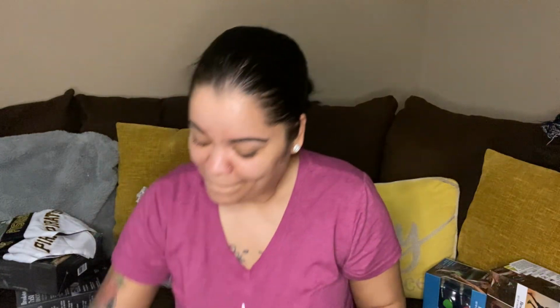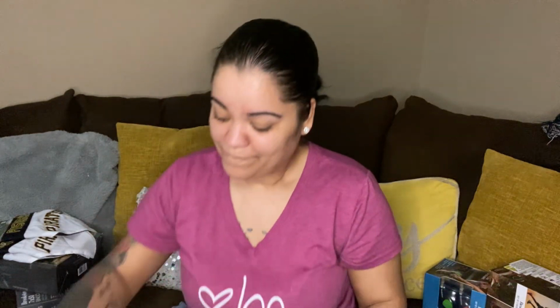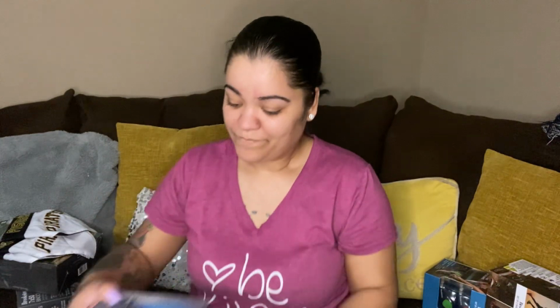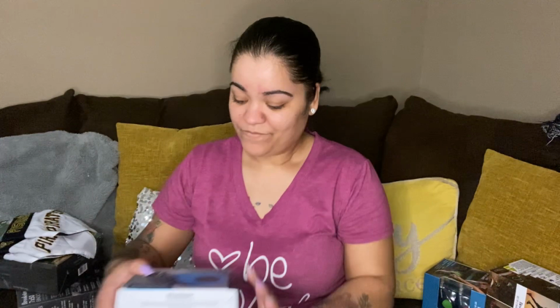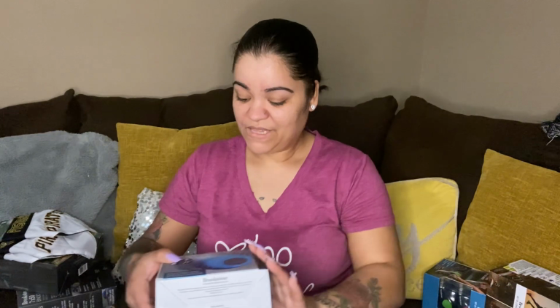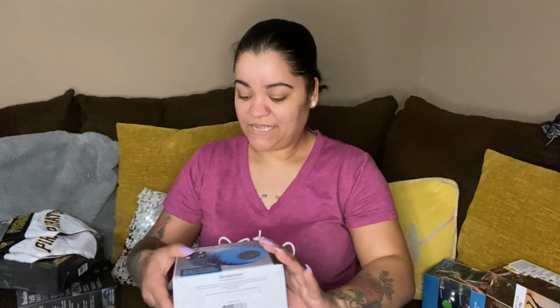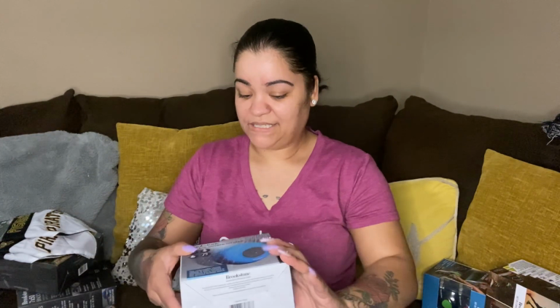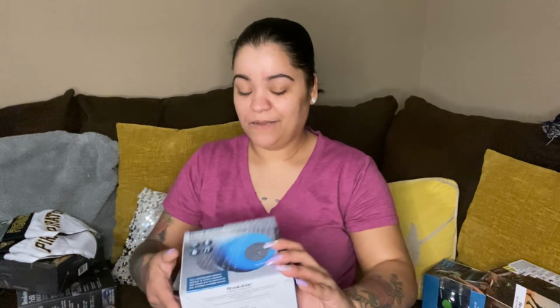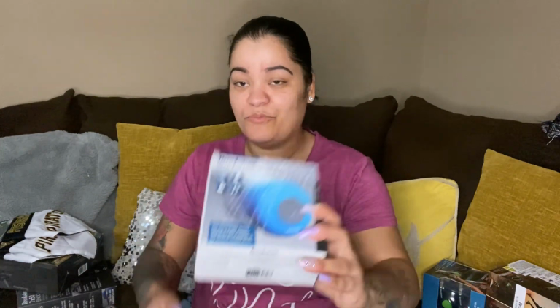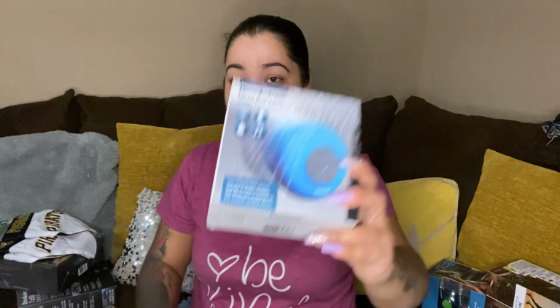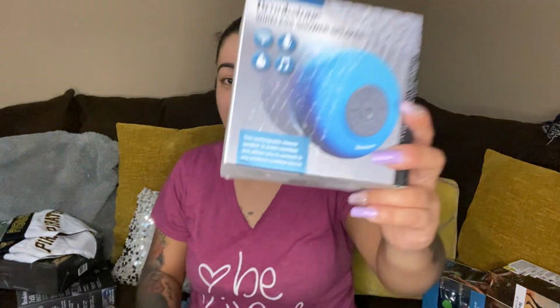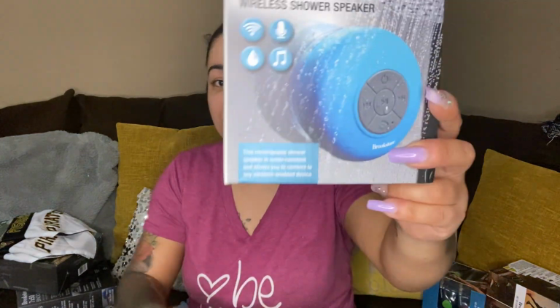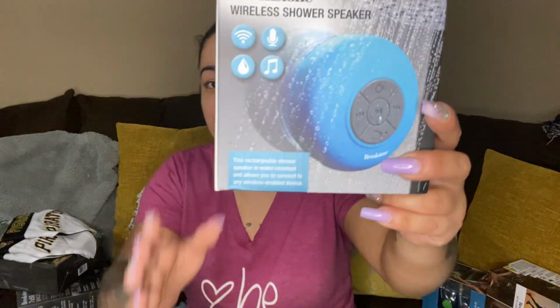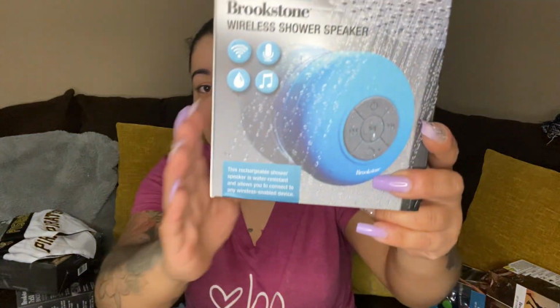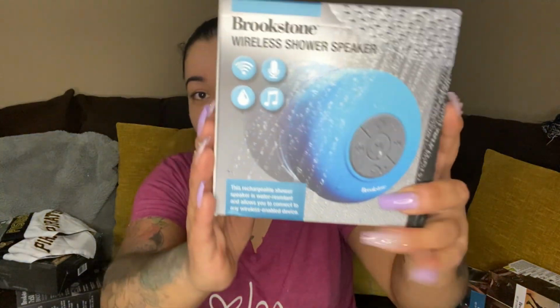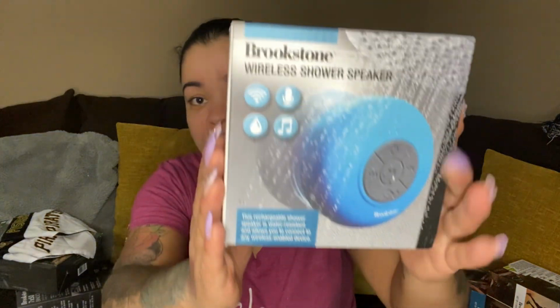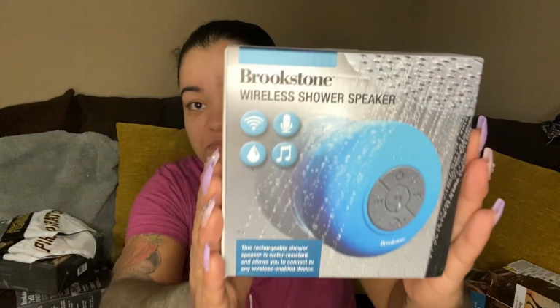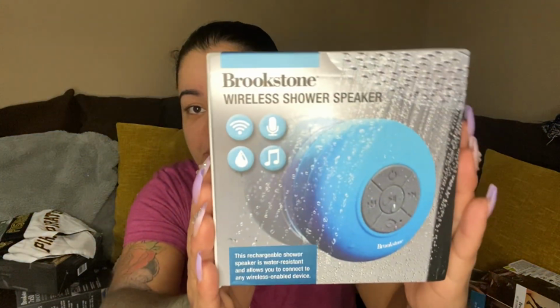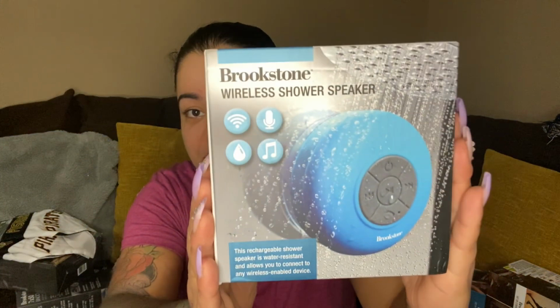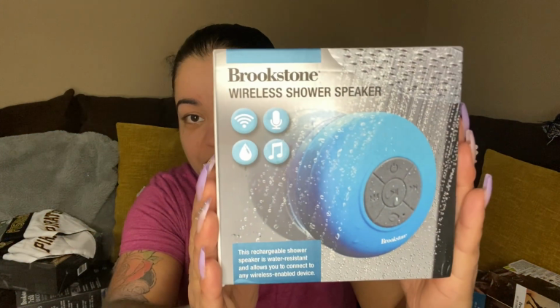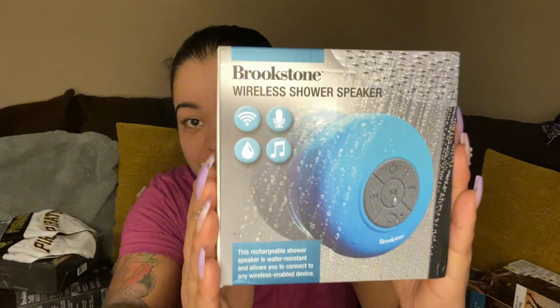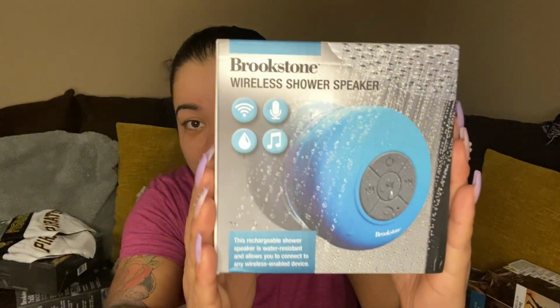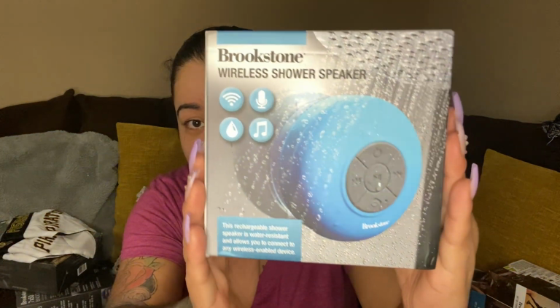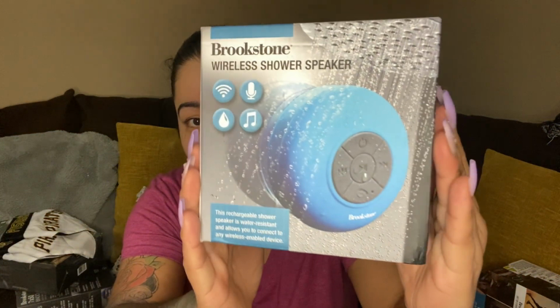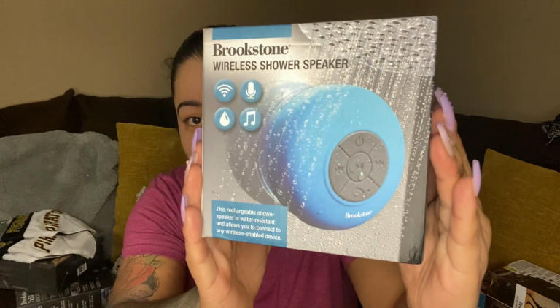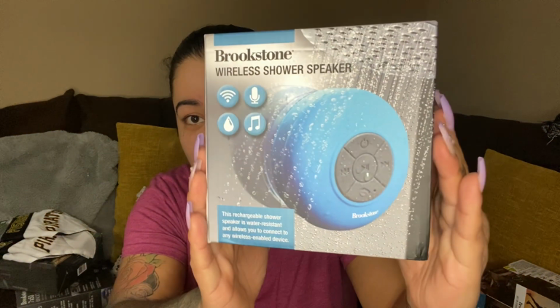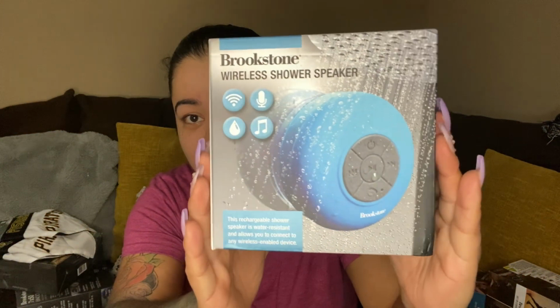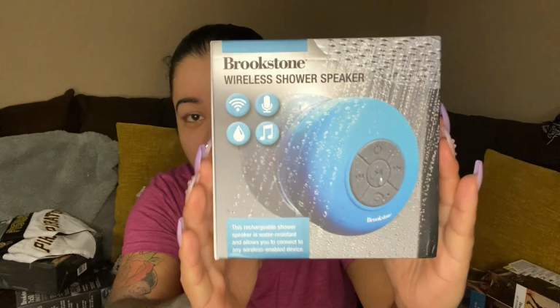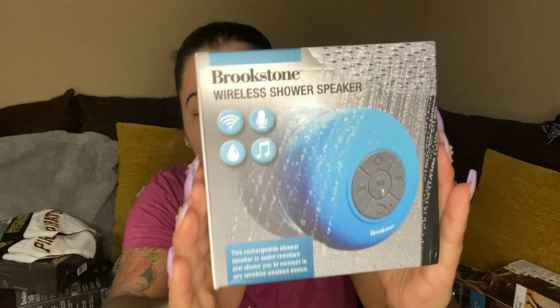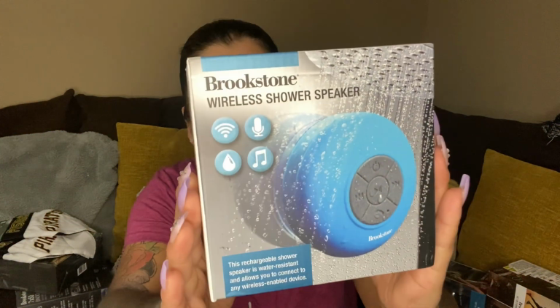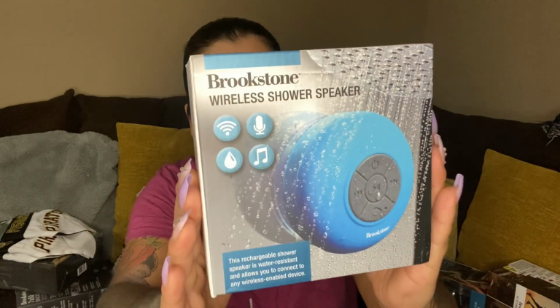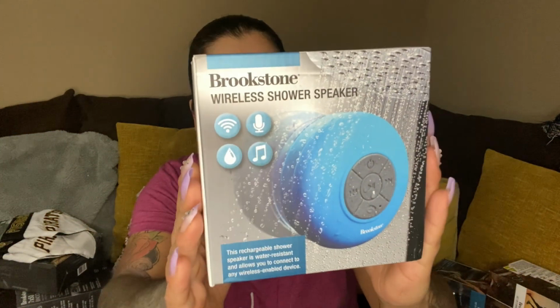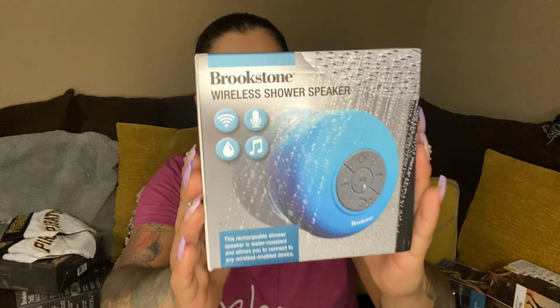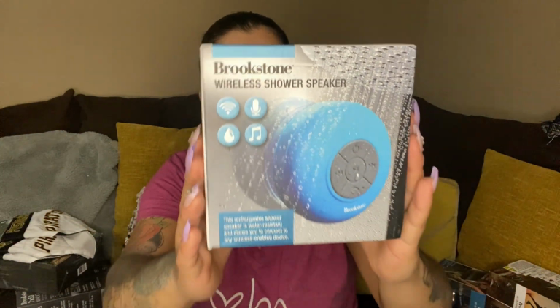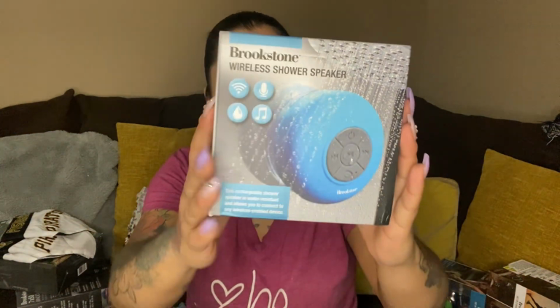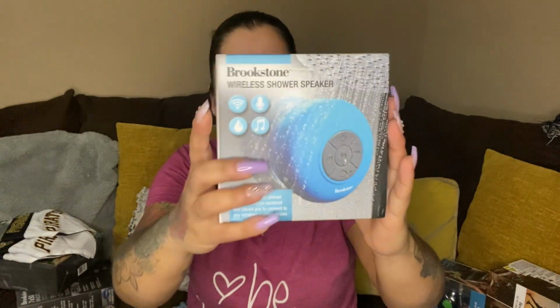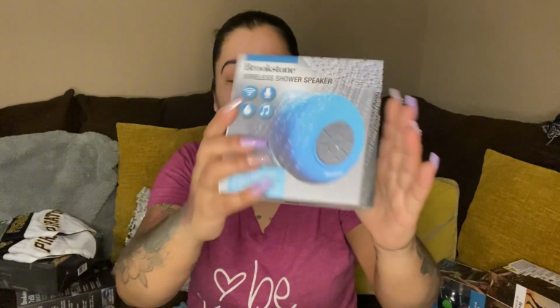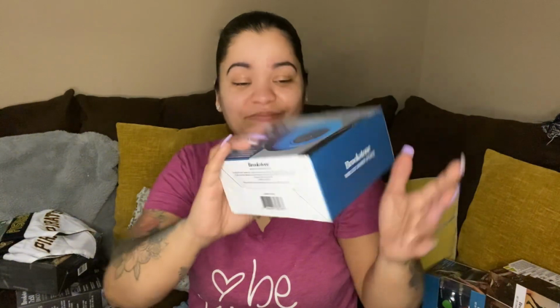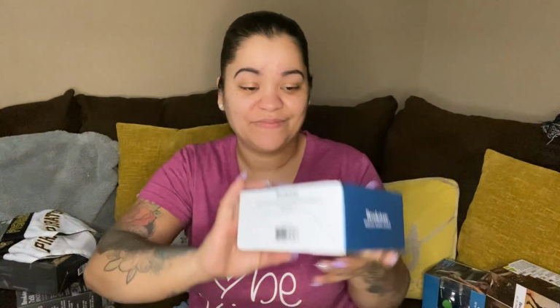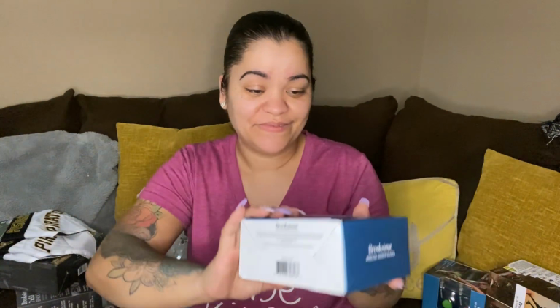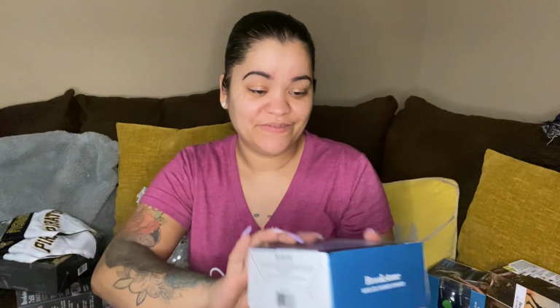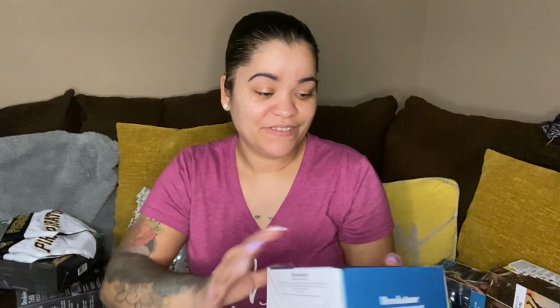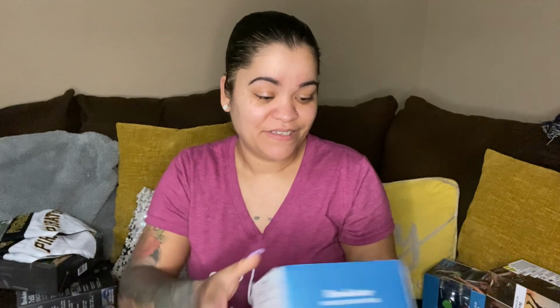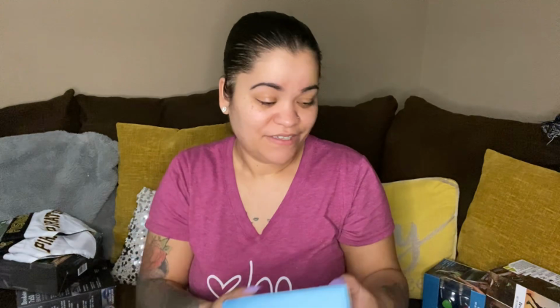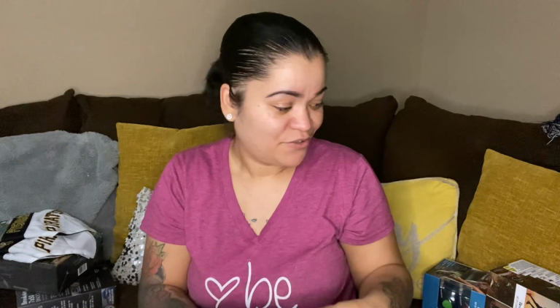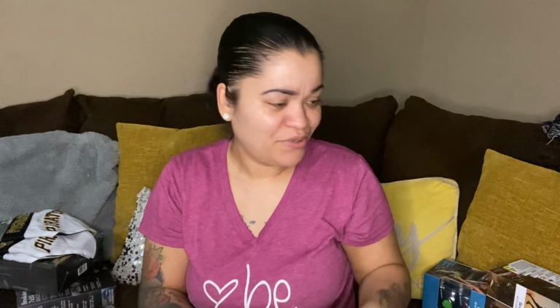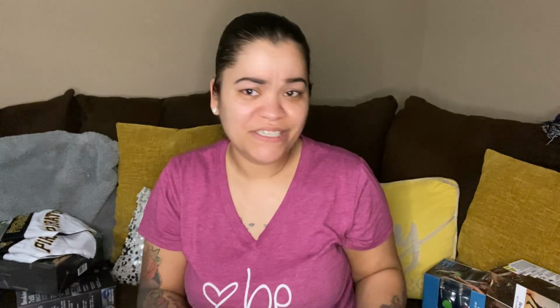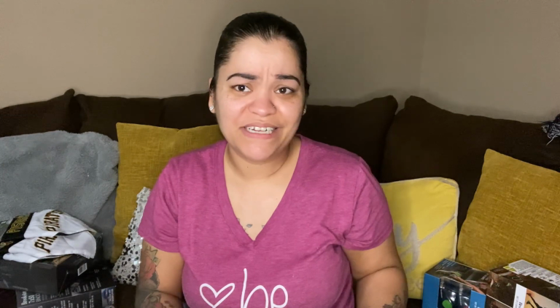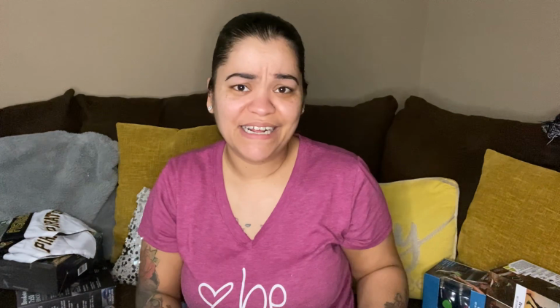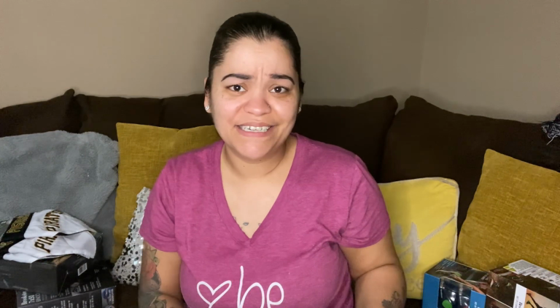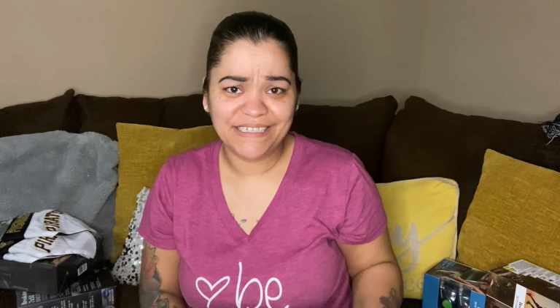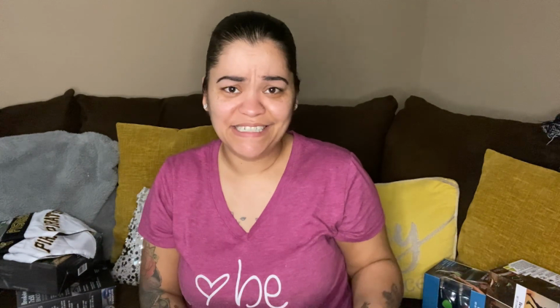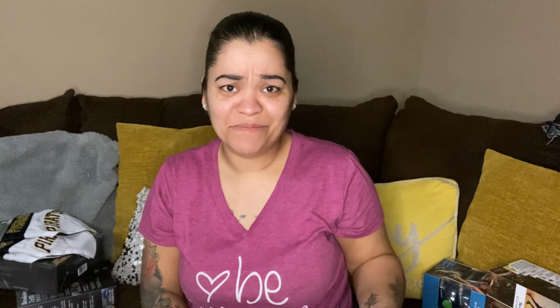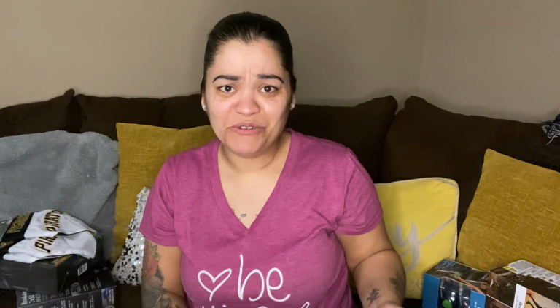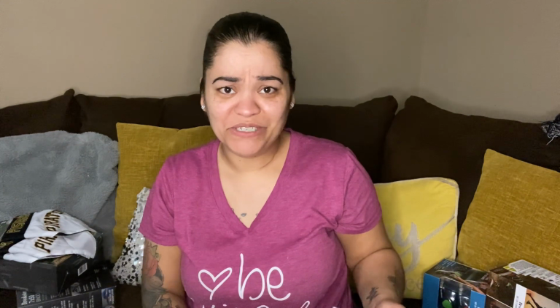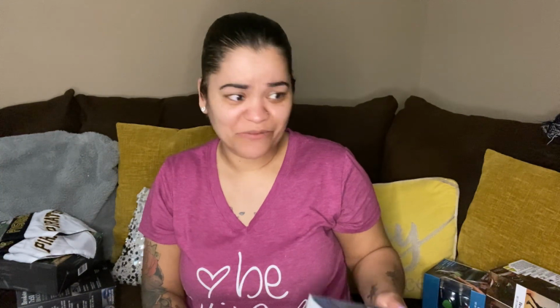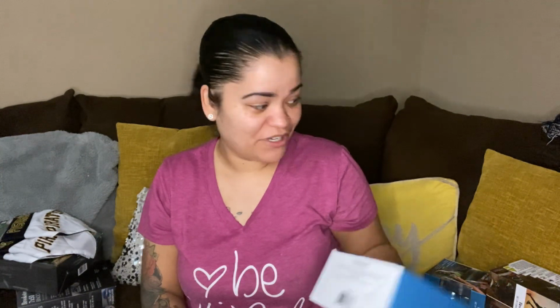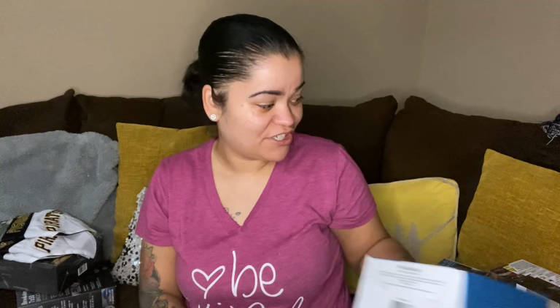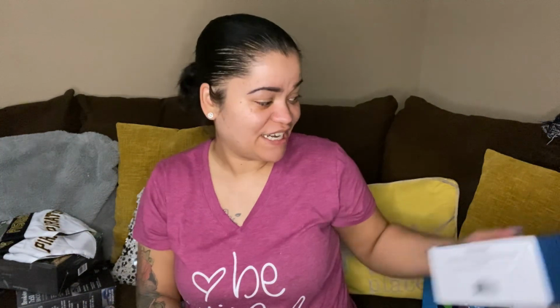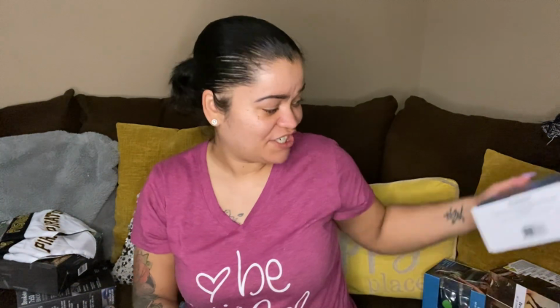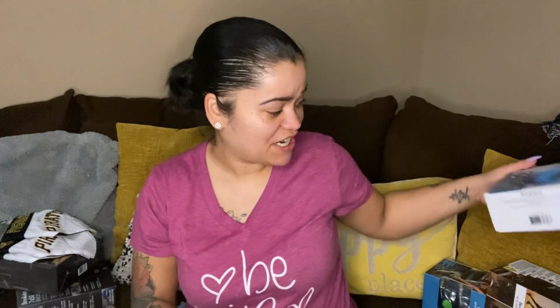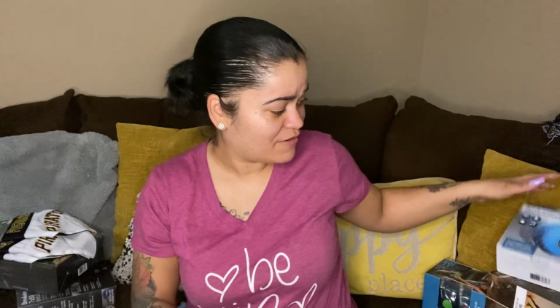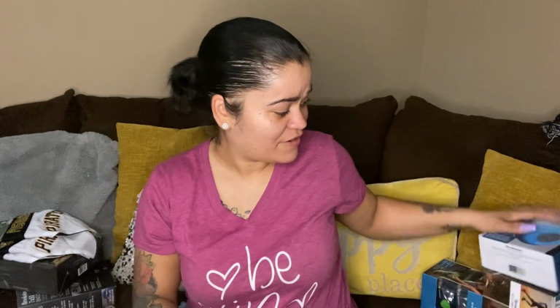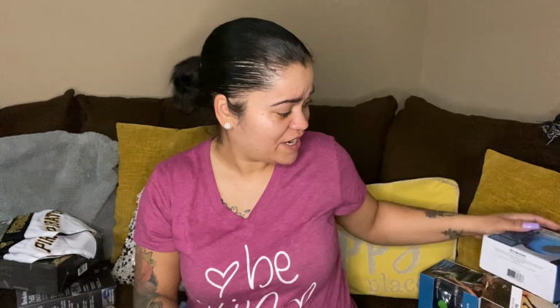Next up we have a shower speaker. Who doesn't like listening to music when they're taking a shower, right?